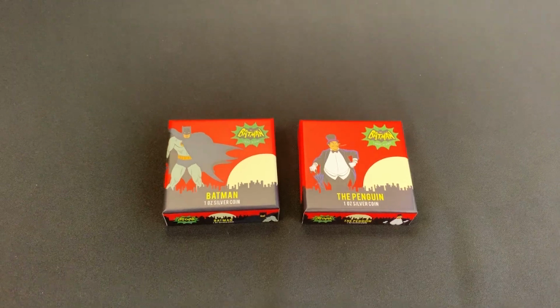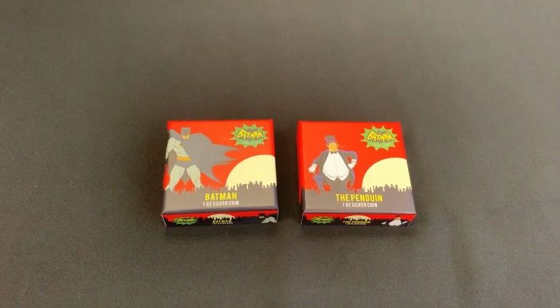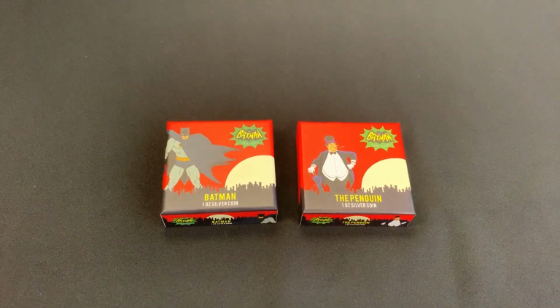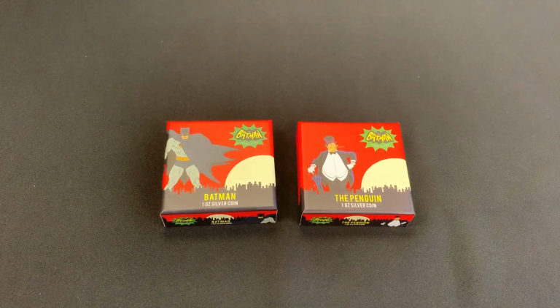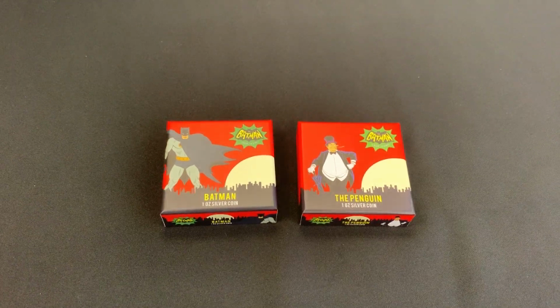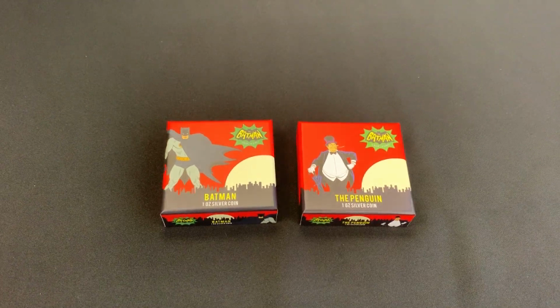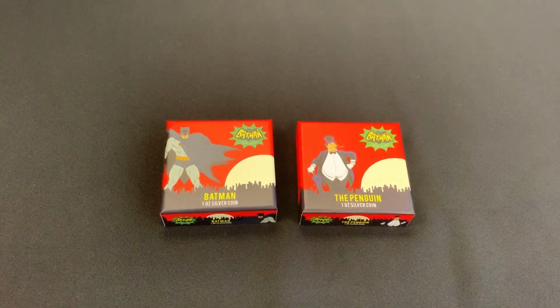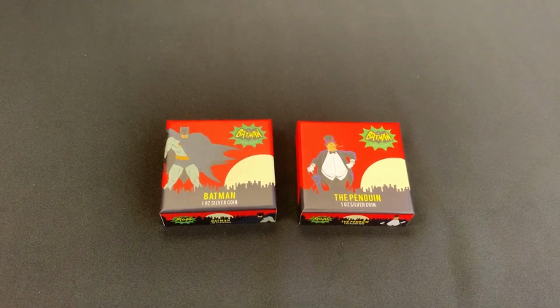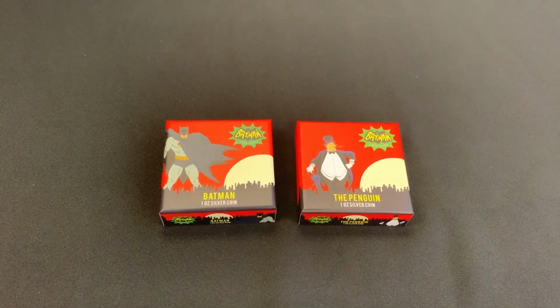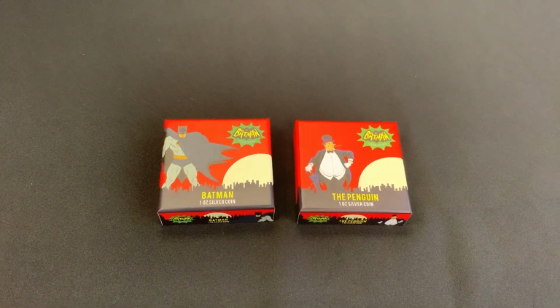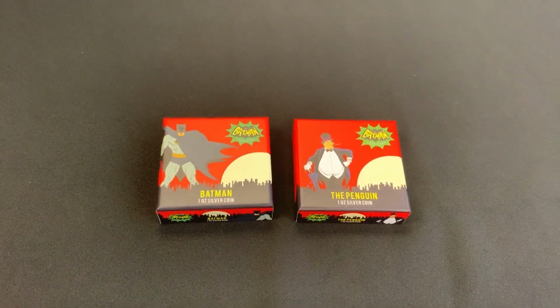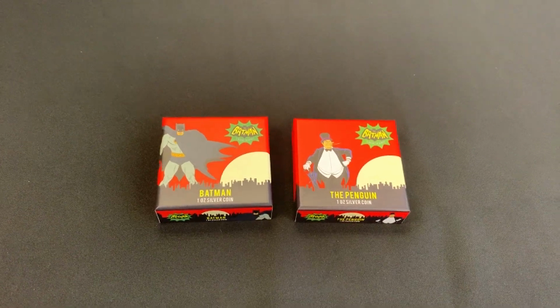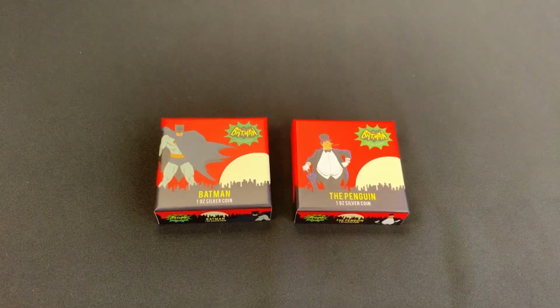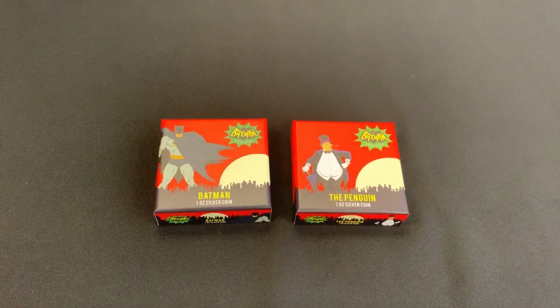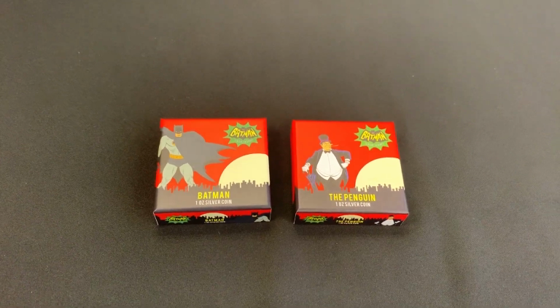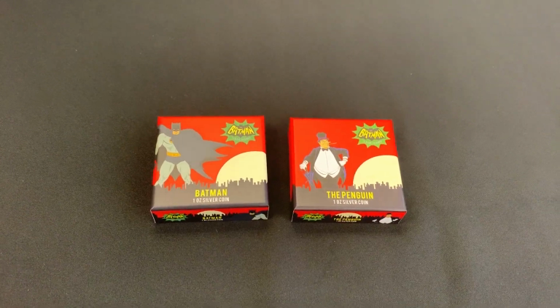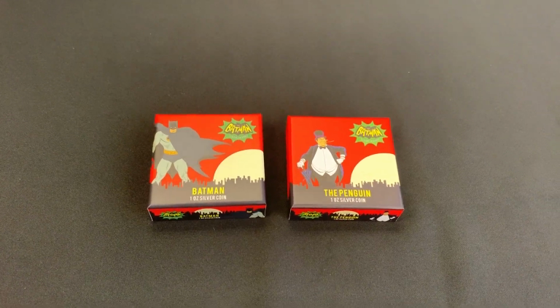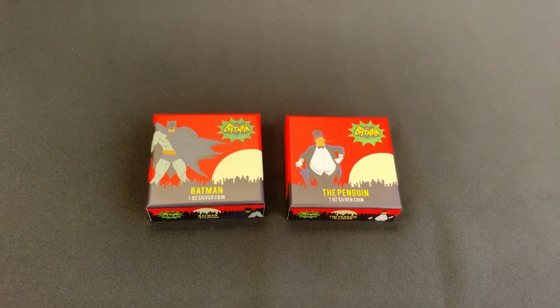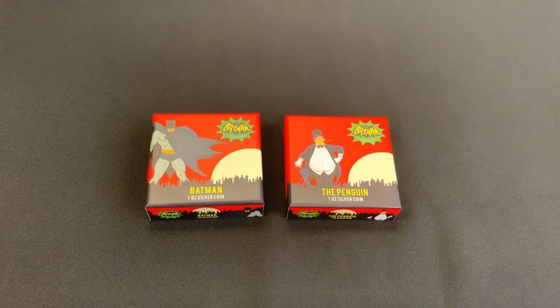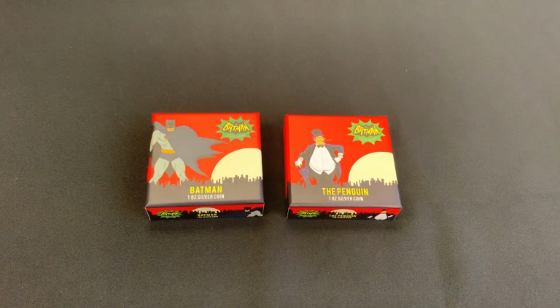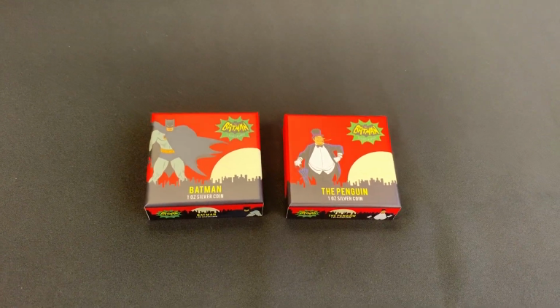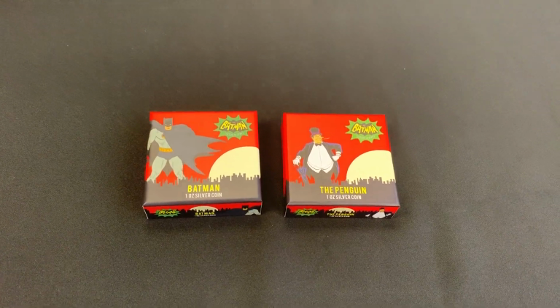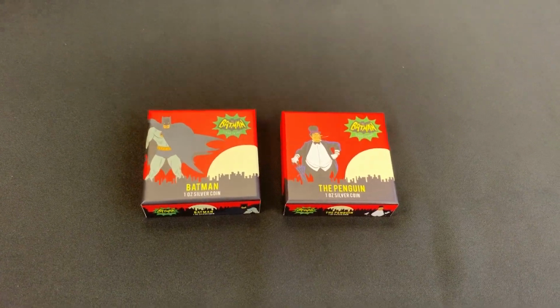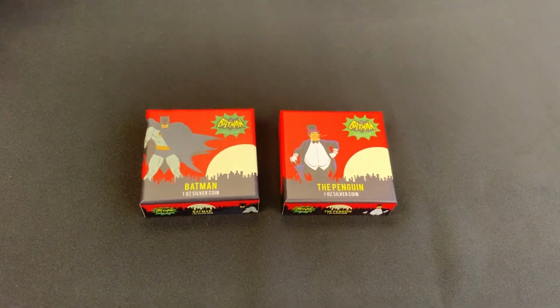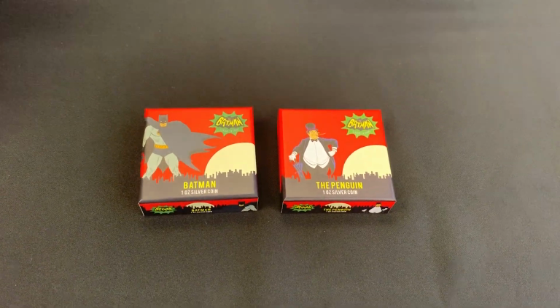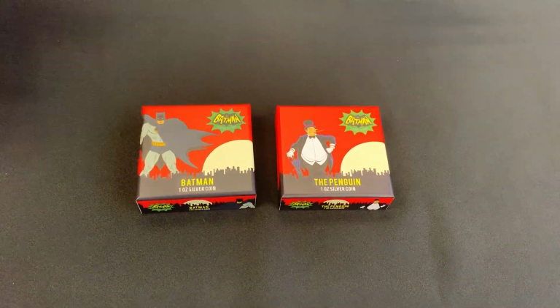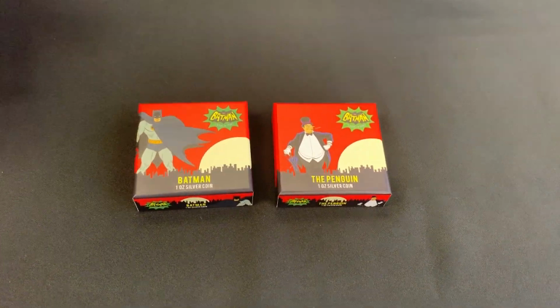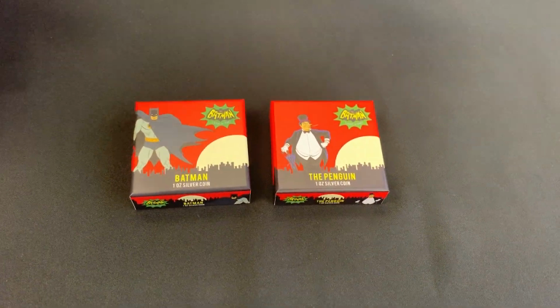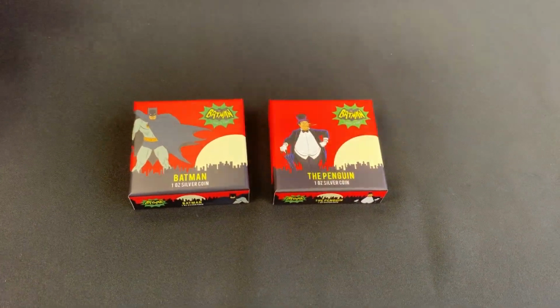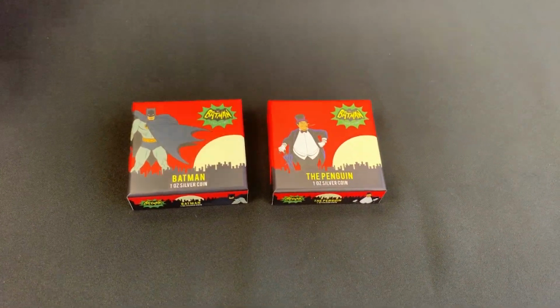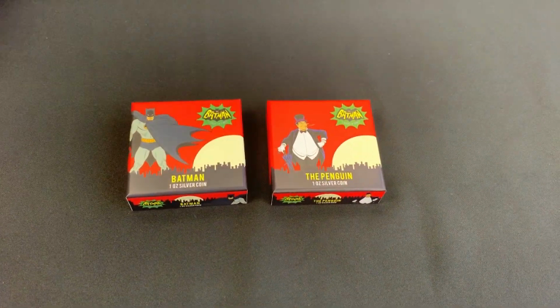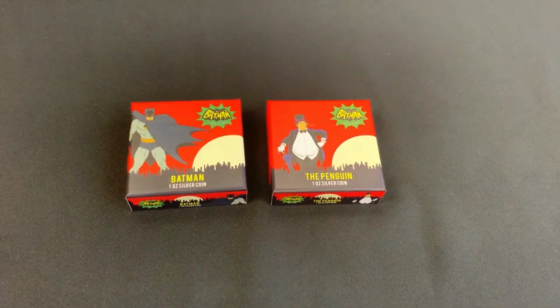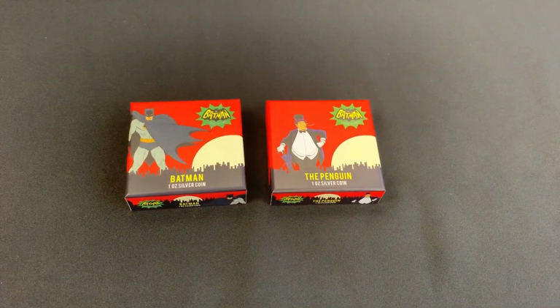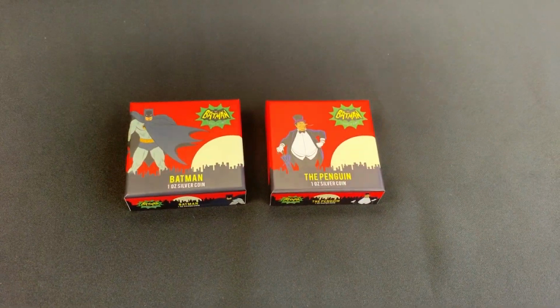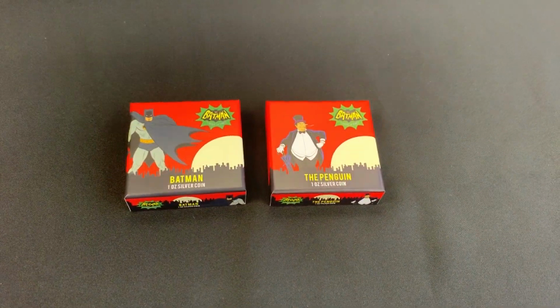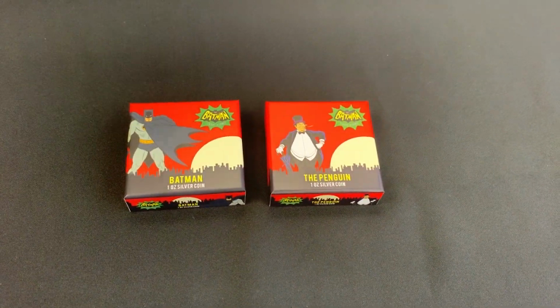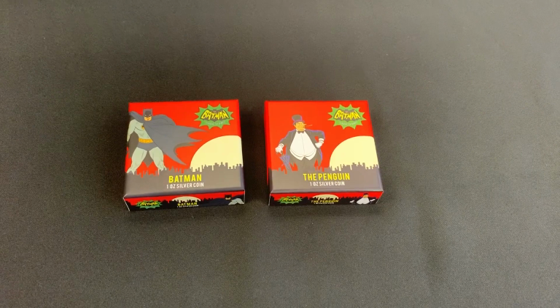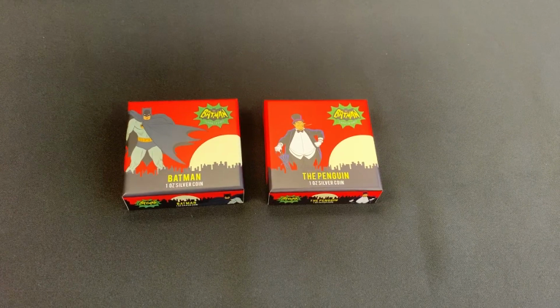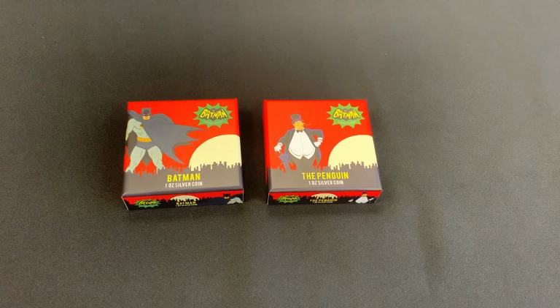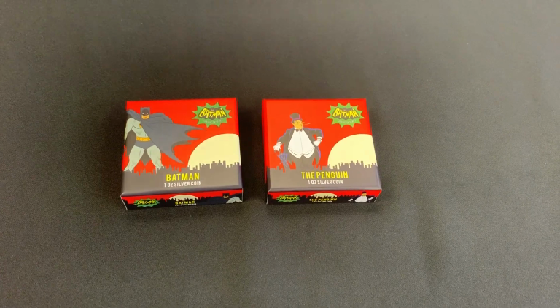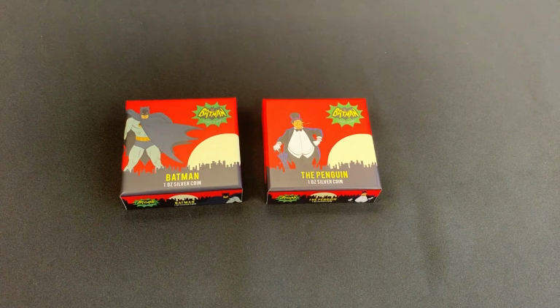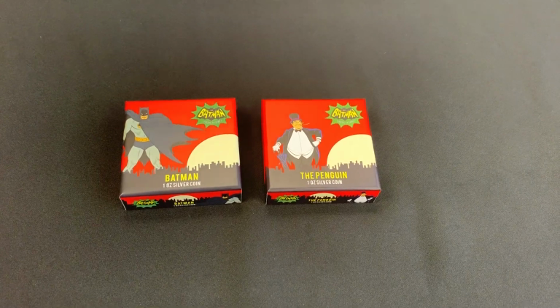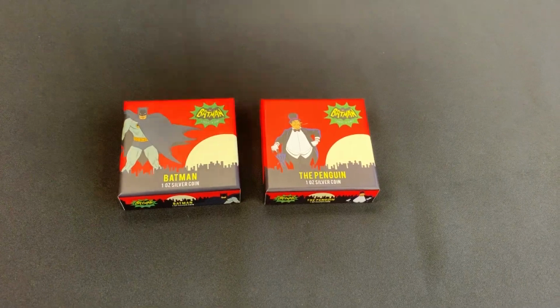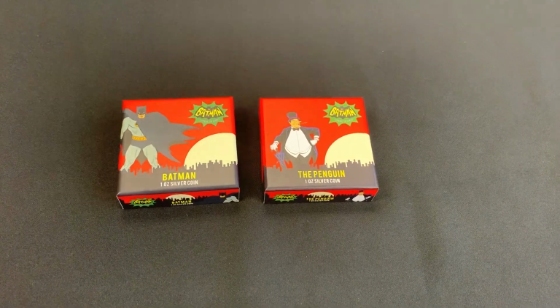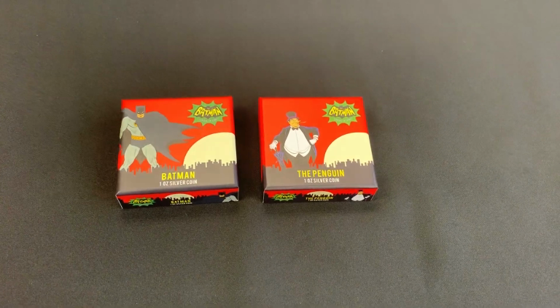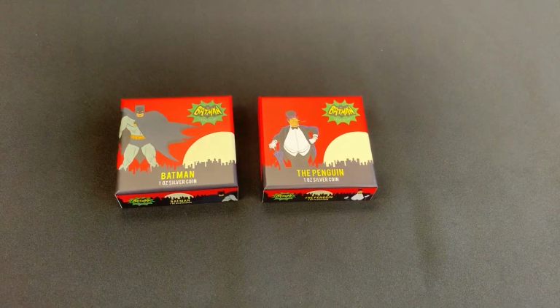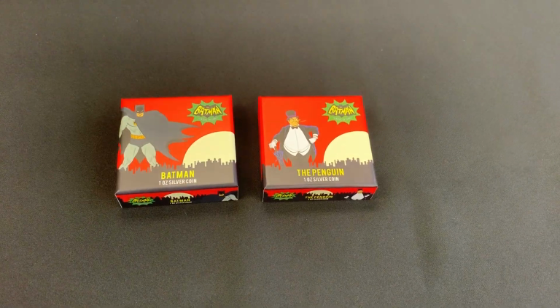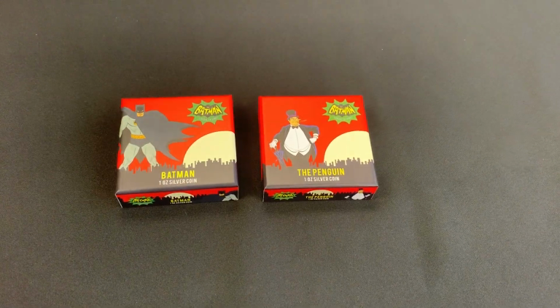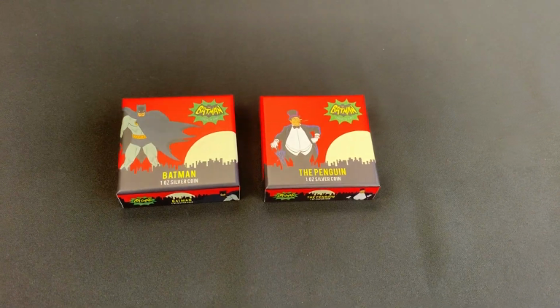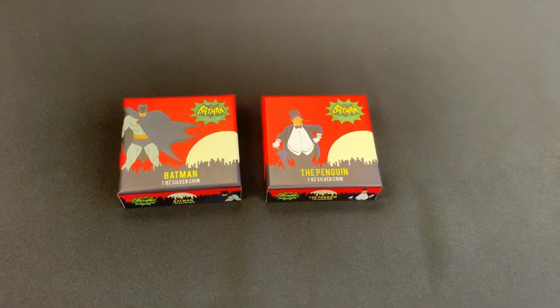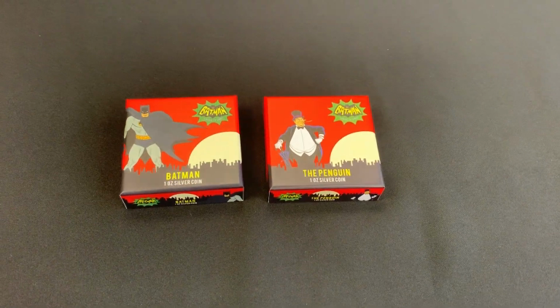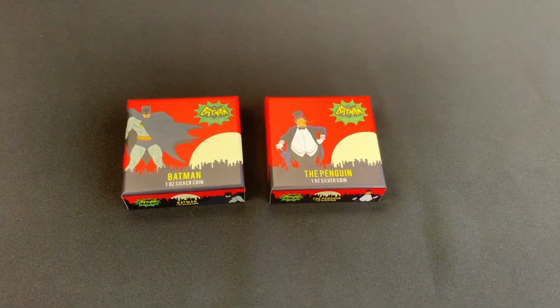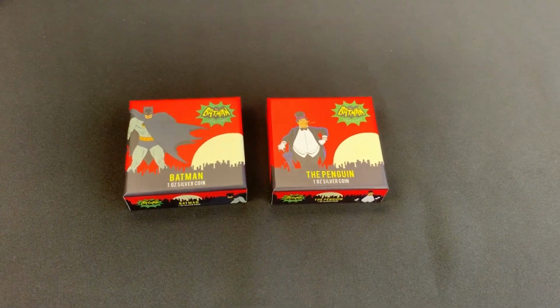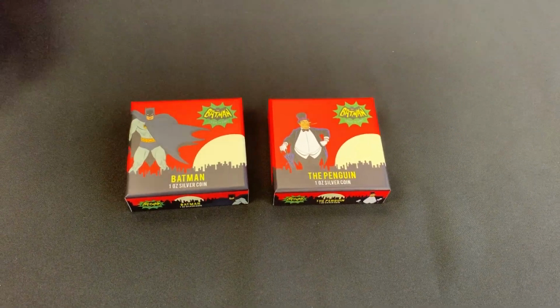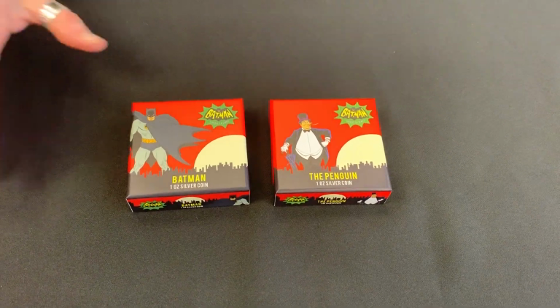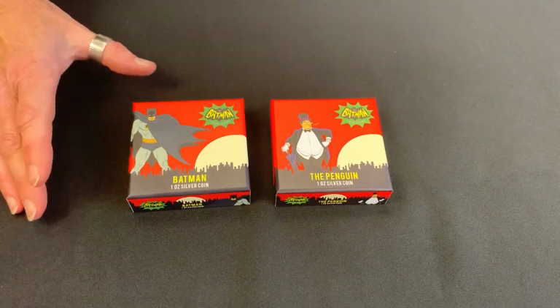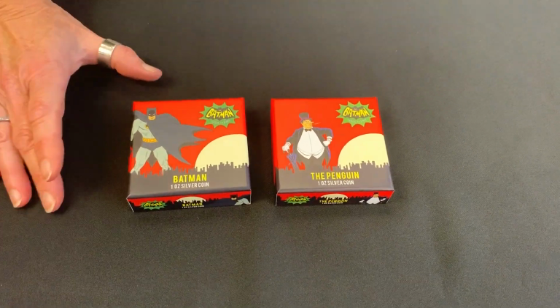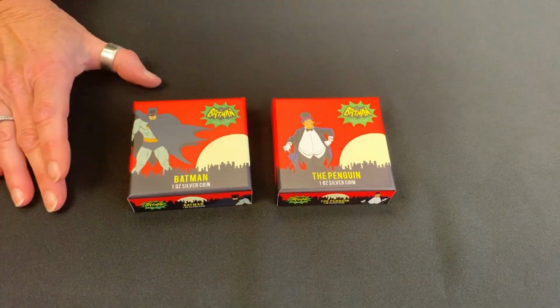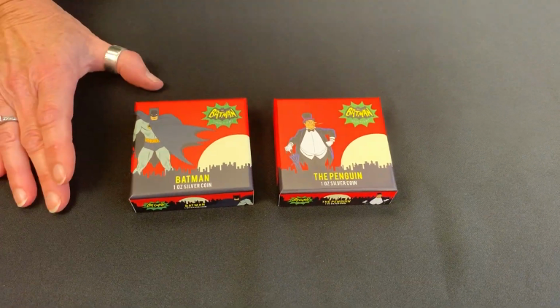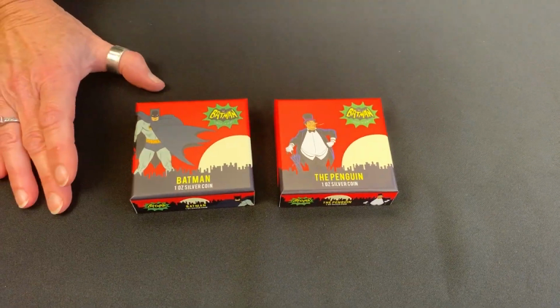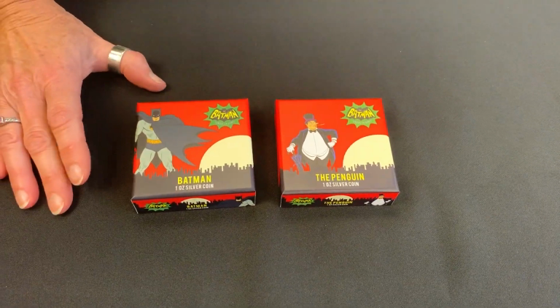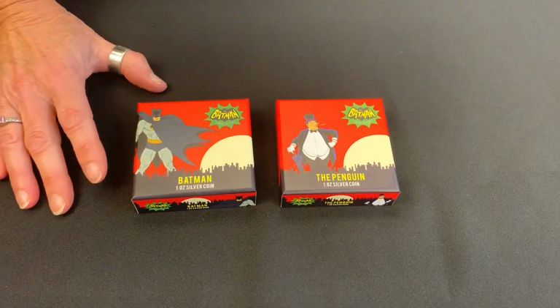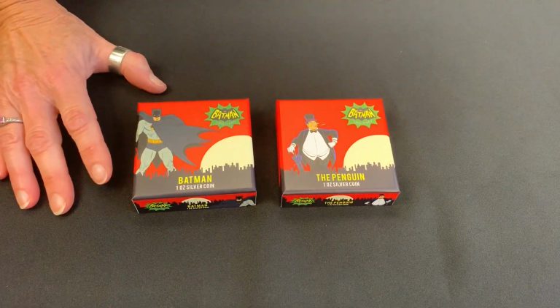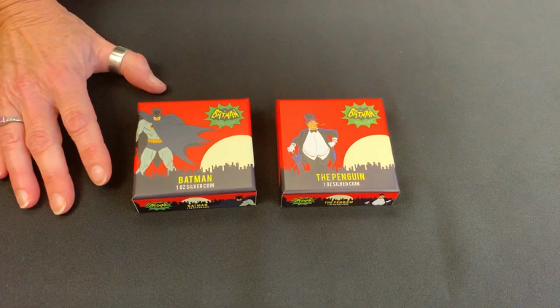Na-na-na-na-na-na-na-na-na-na-na-na-na-na Batman! Yes, here we are. I am revealing the brand new Batman 66 coin collection.